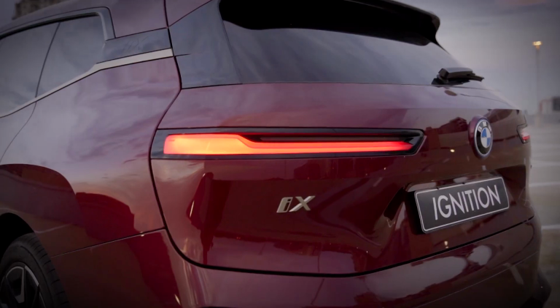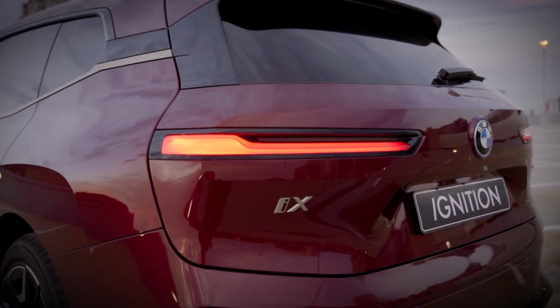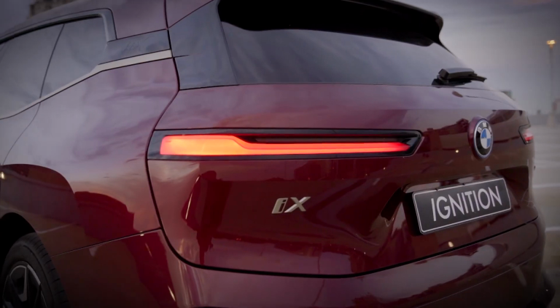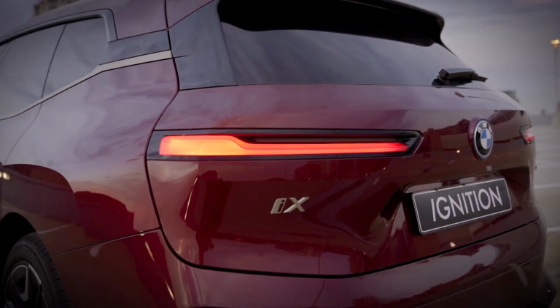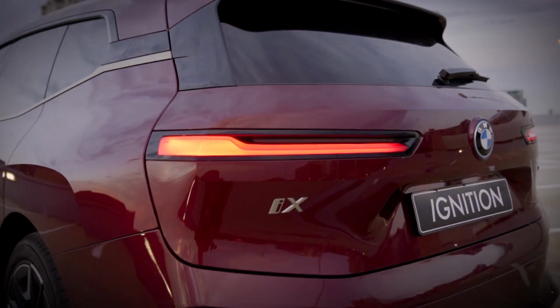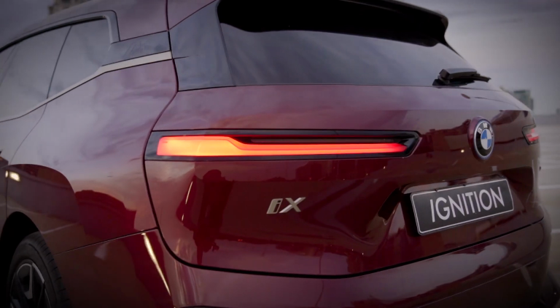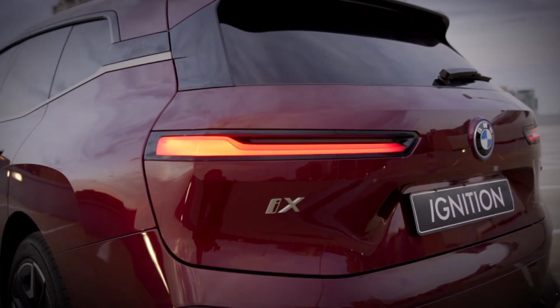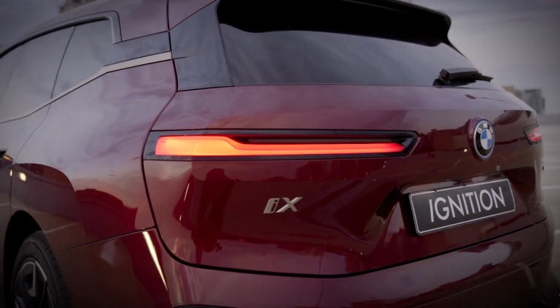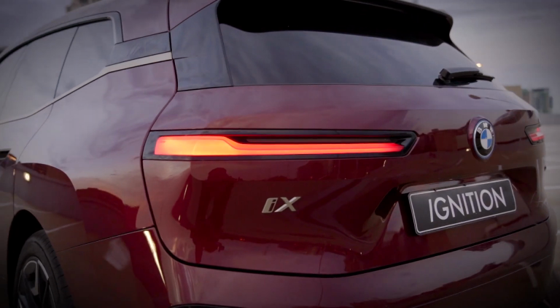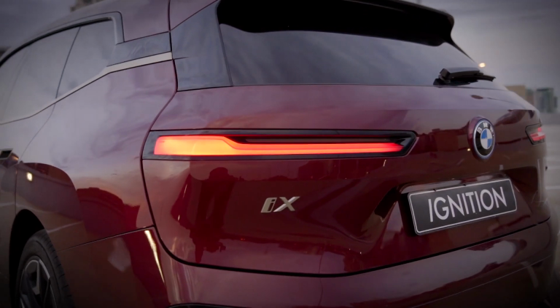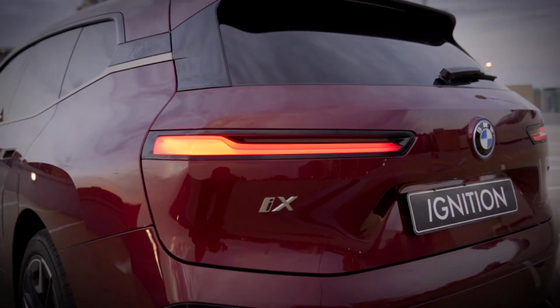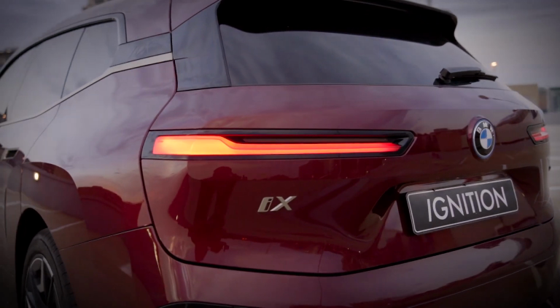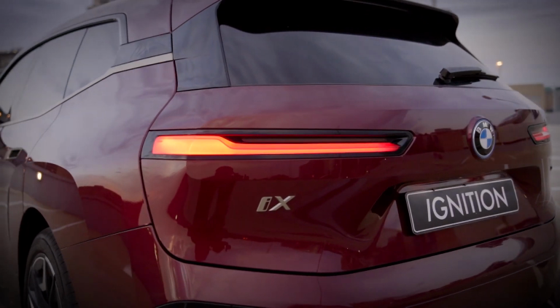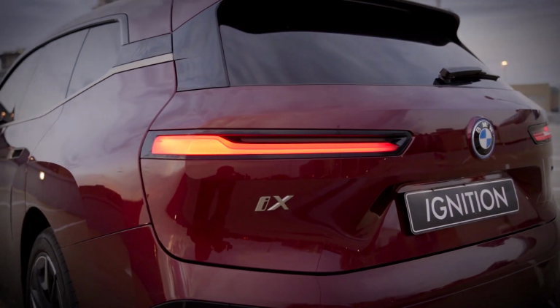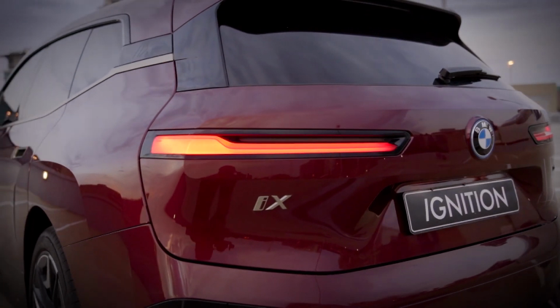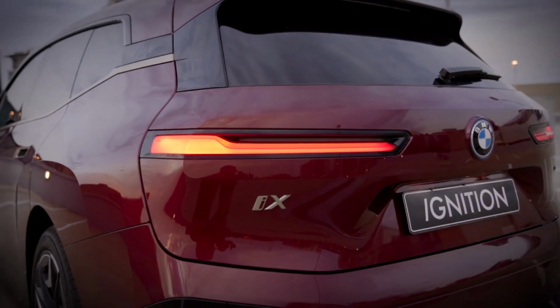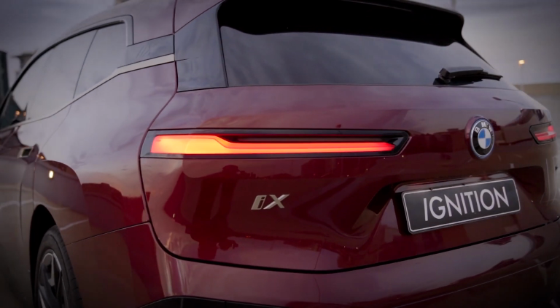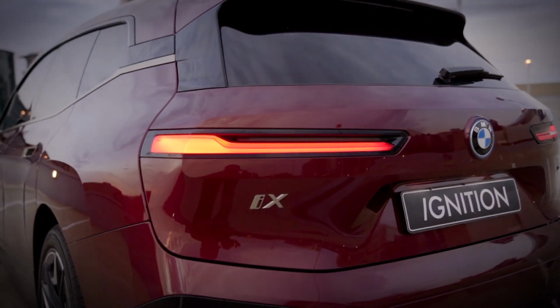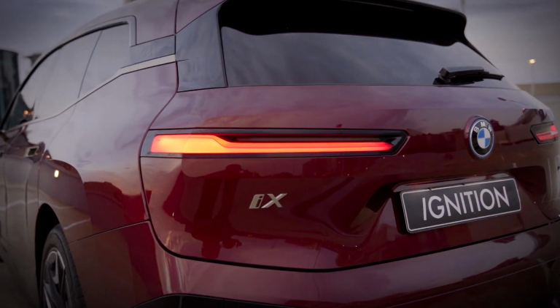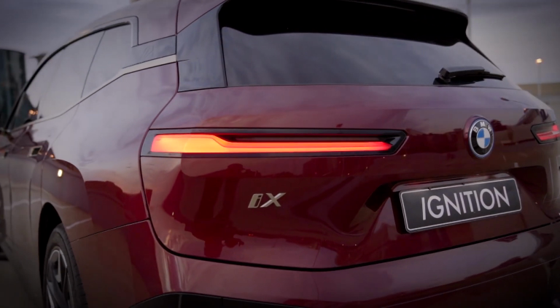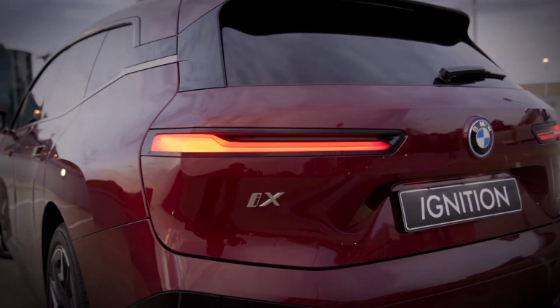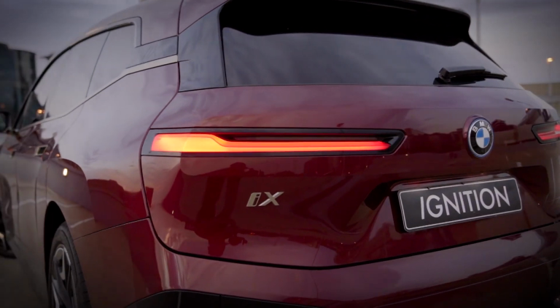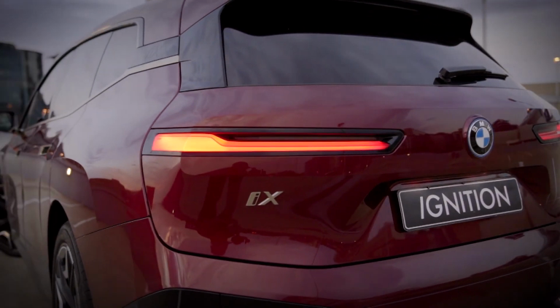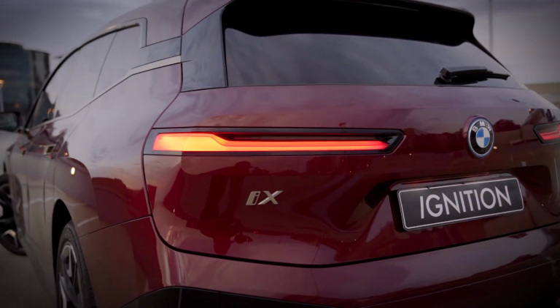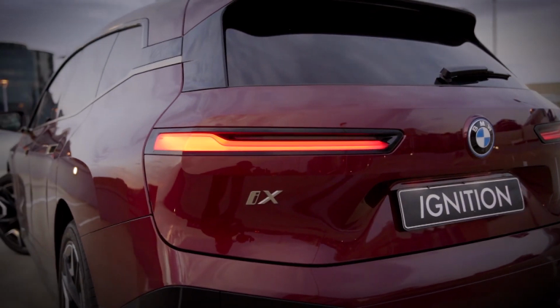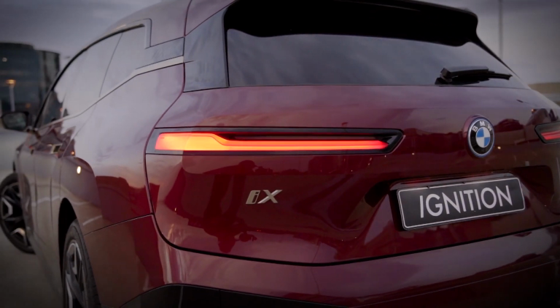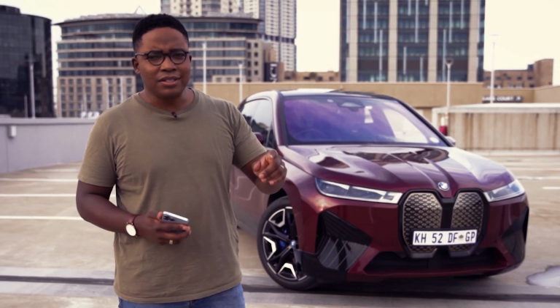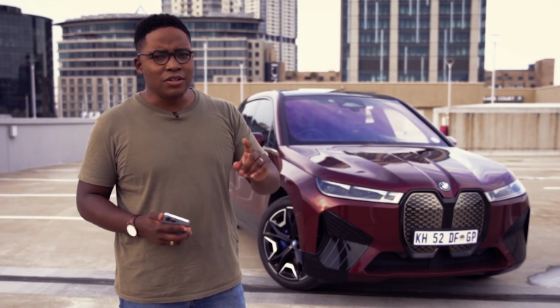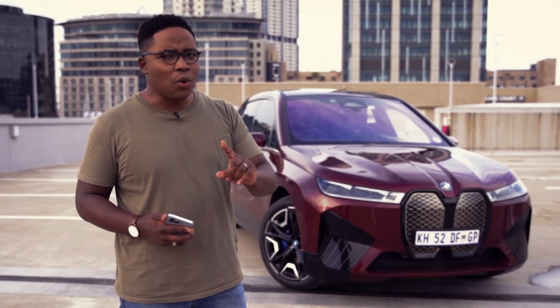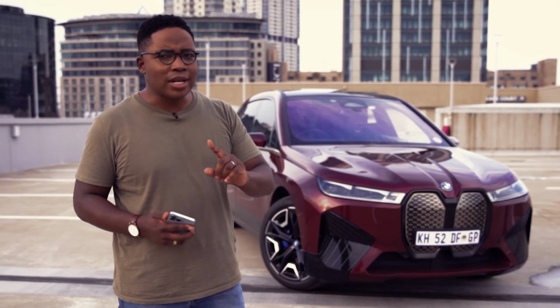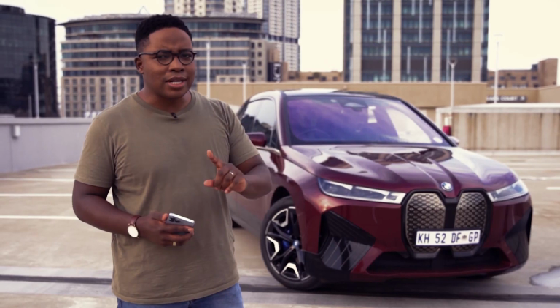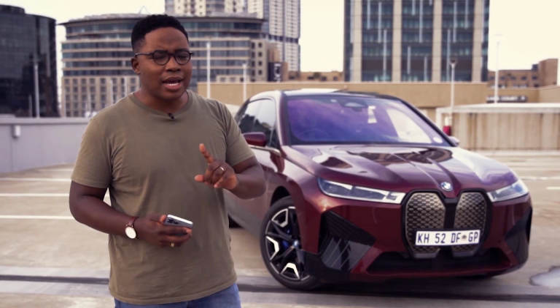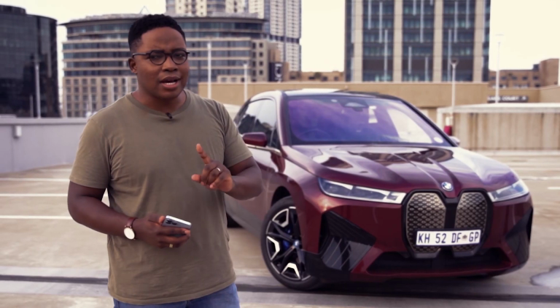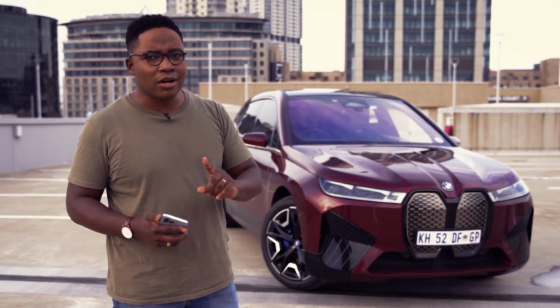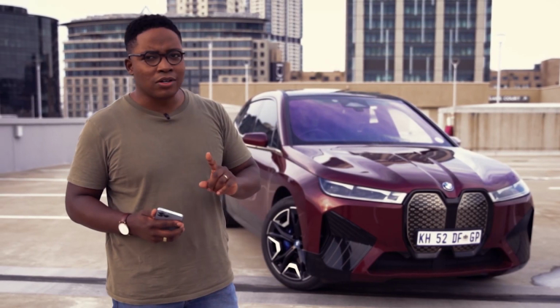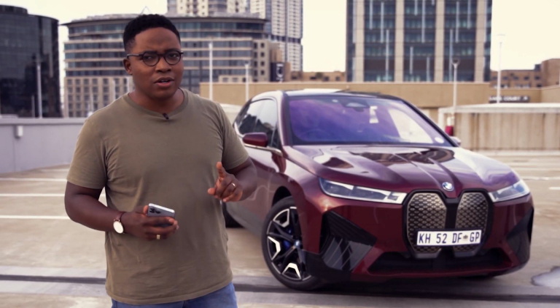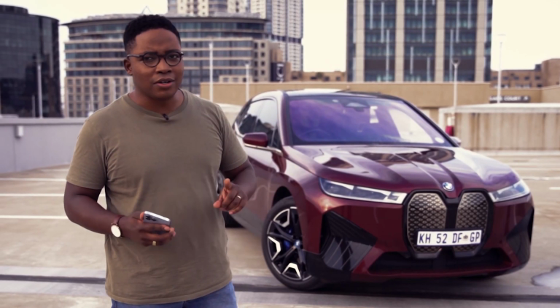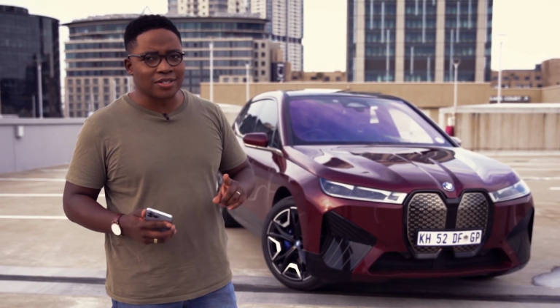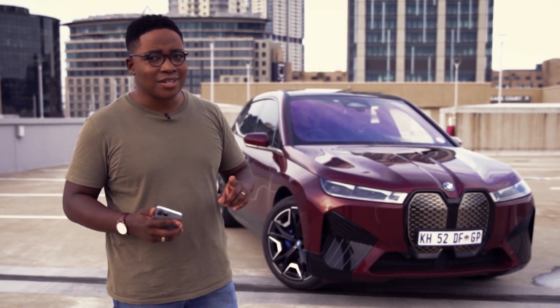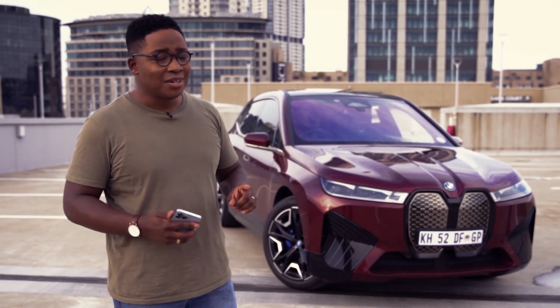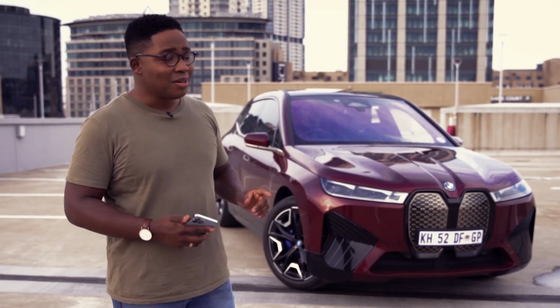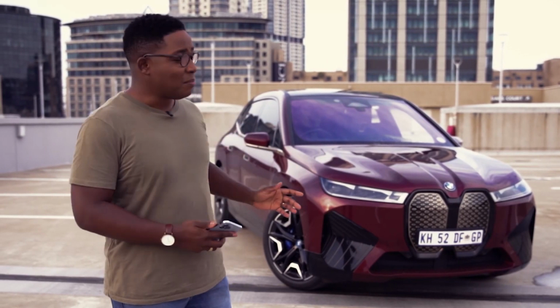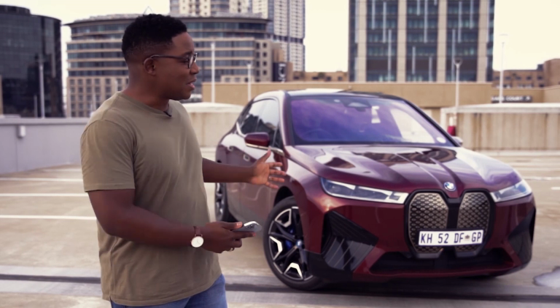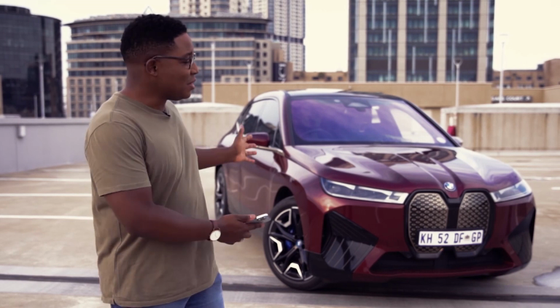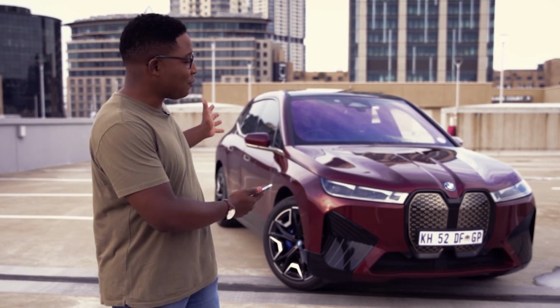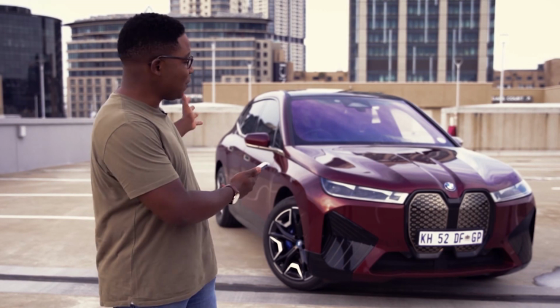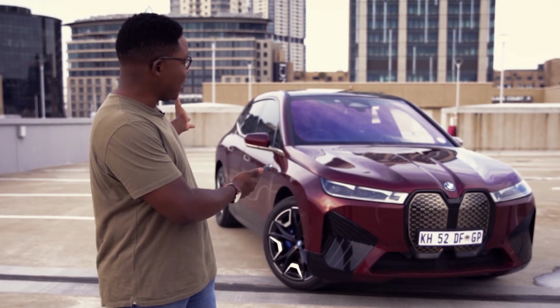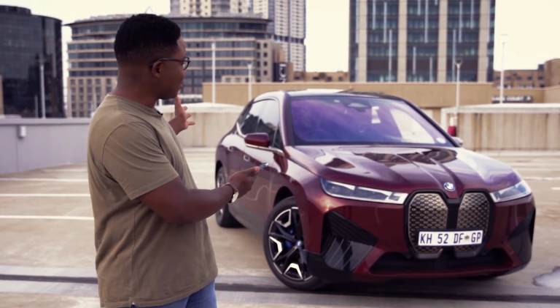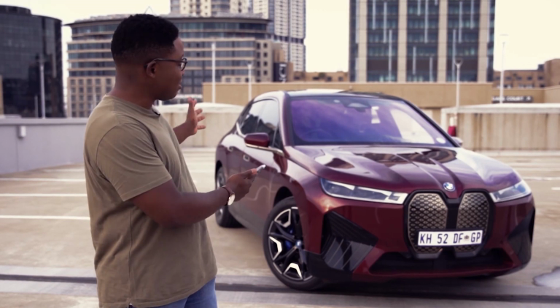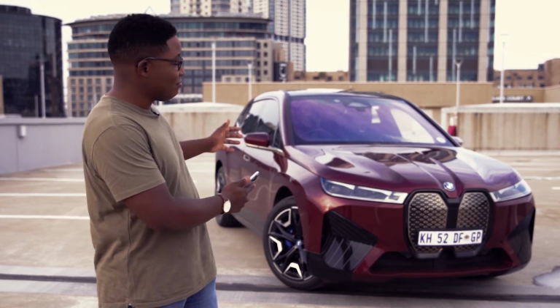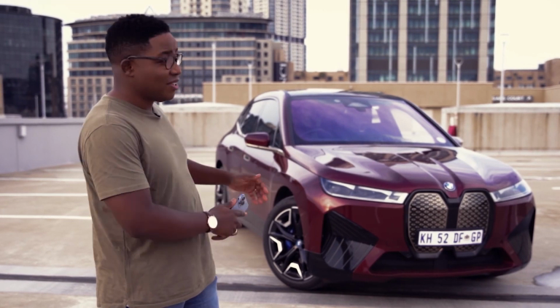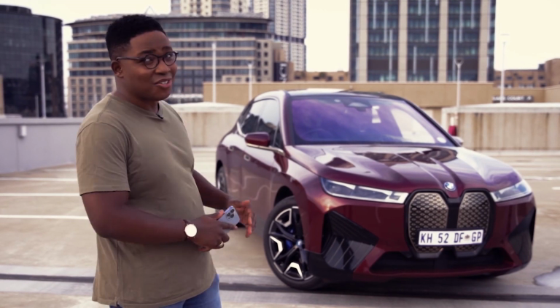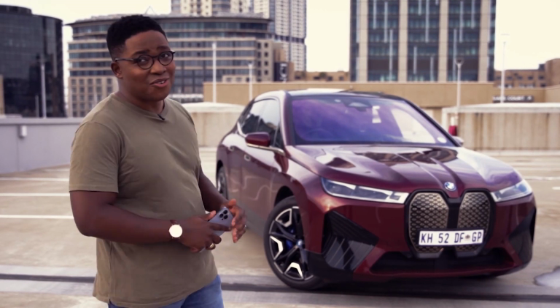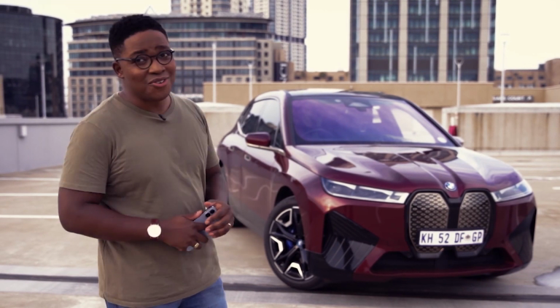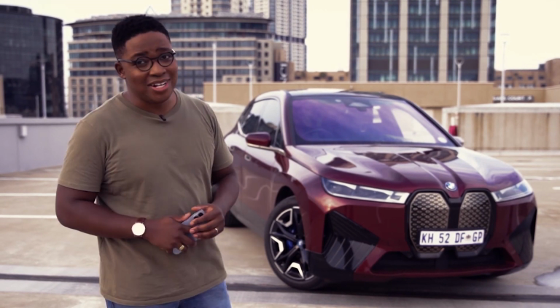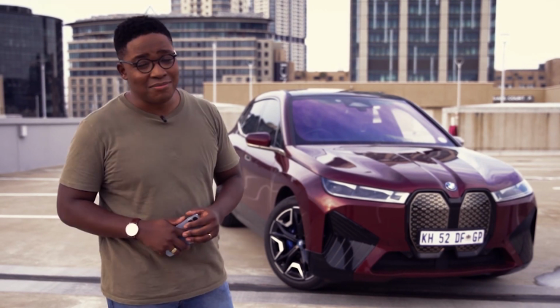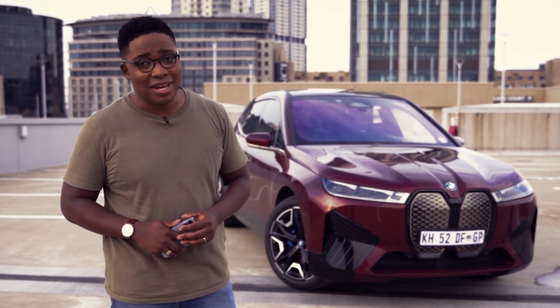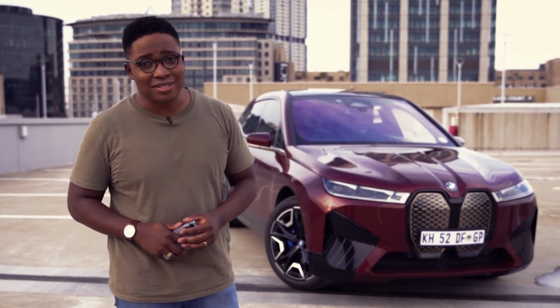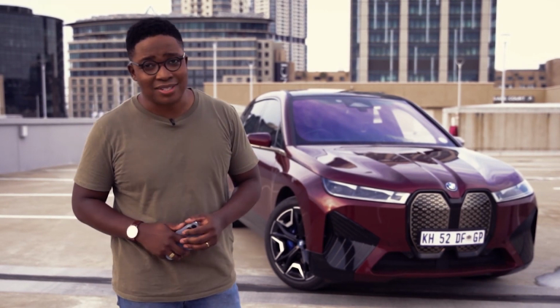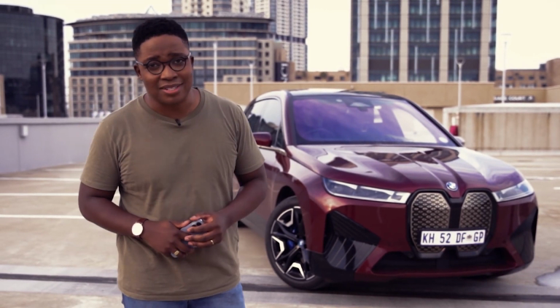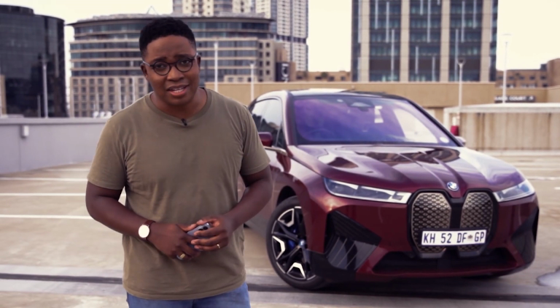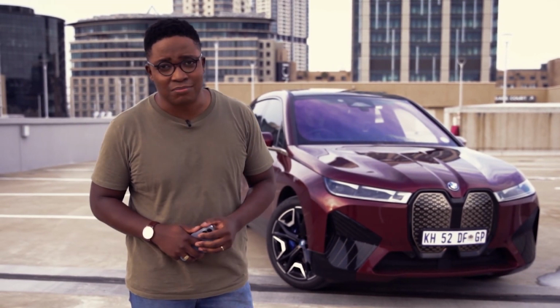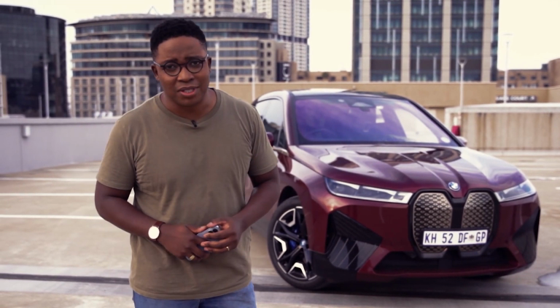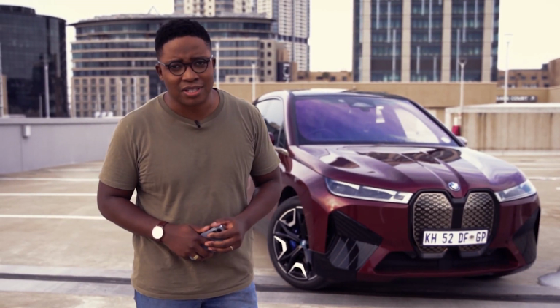I'll admit this — on a magazine I didn't quite like how it looks, but in the flesh it really makes a statement.